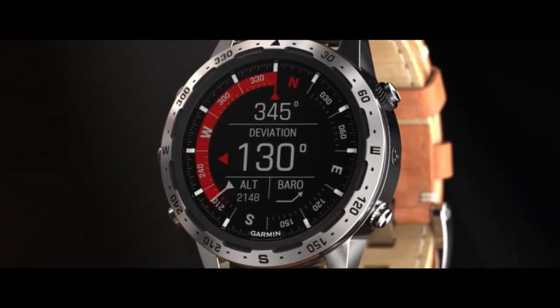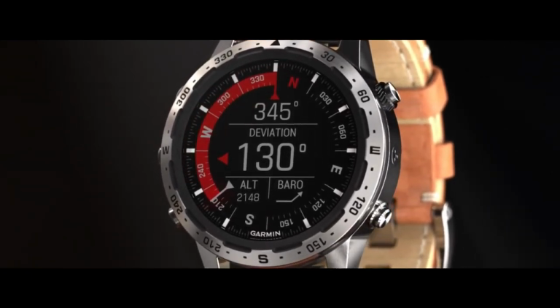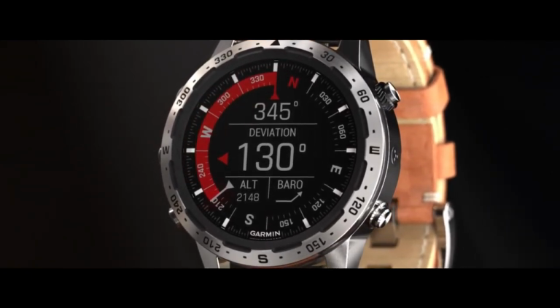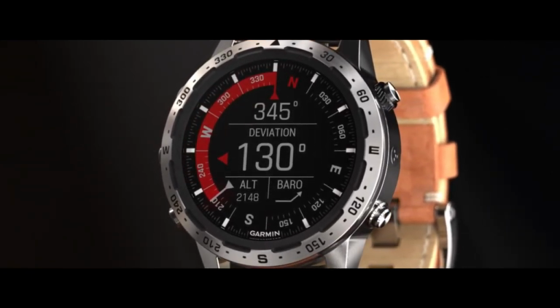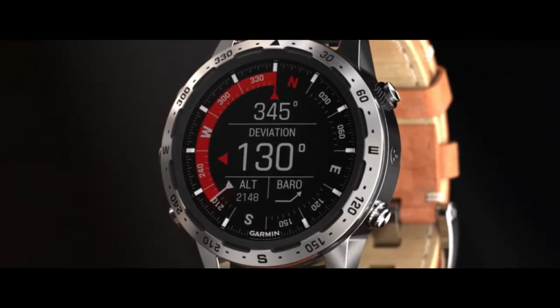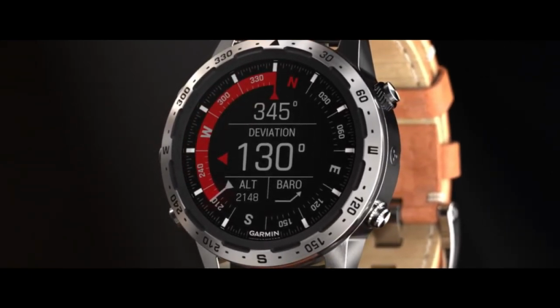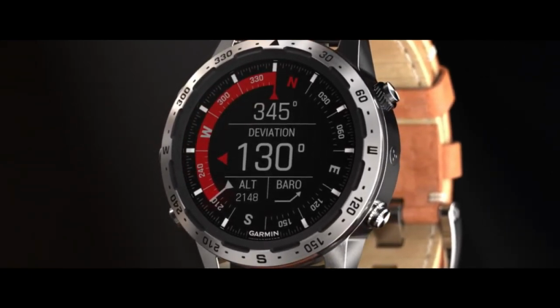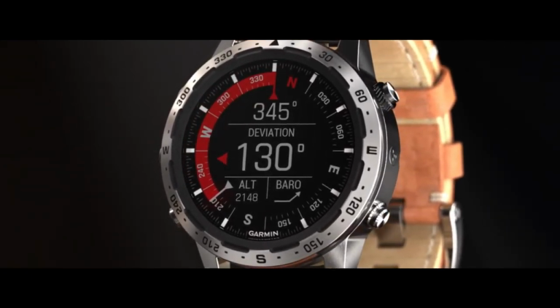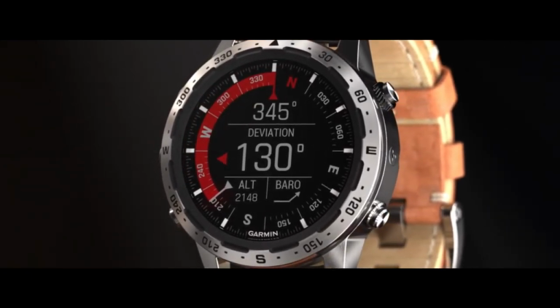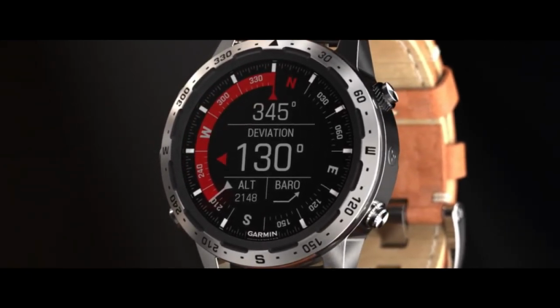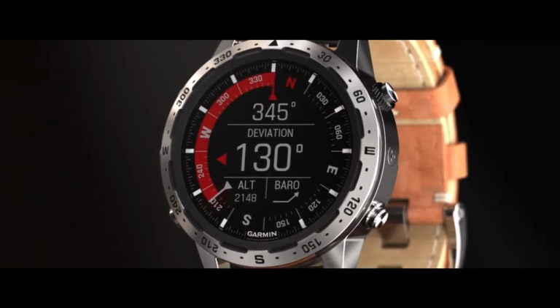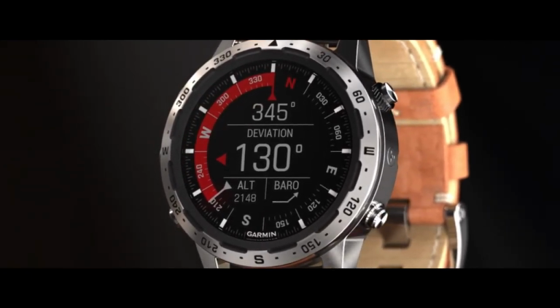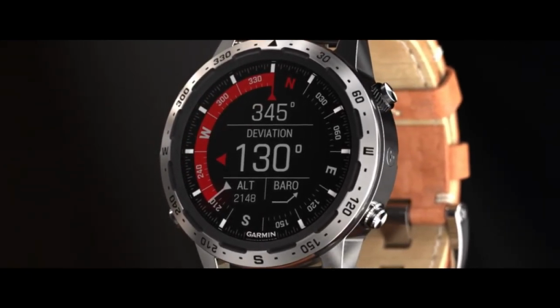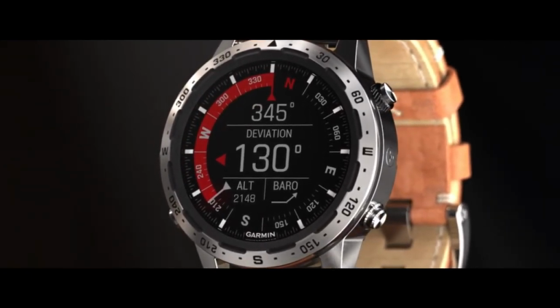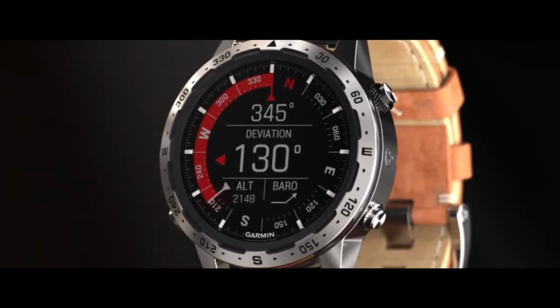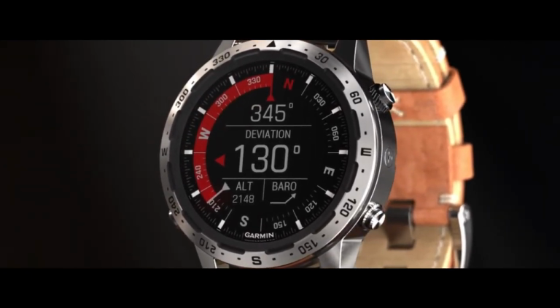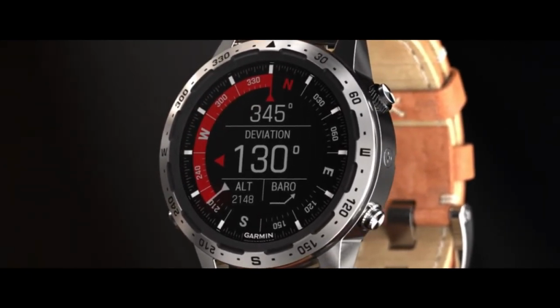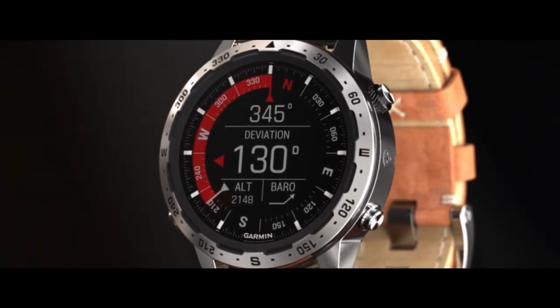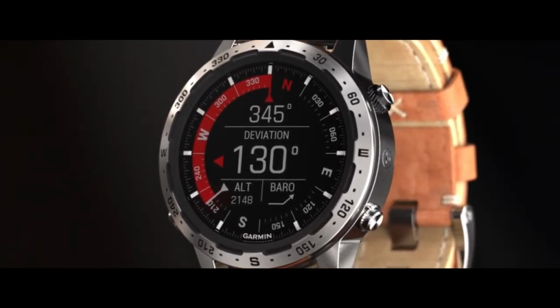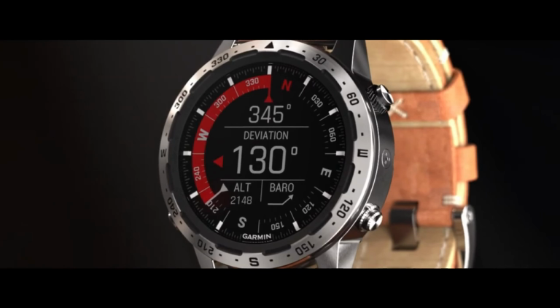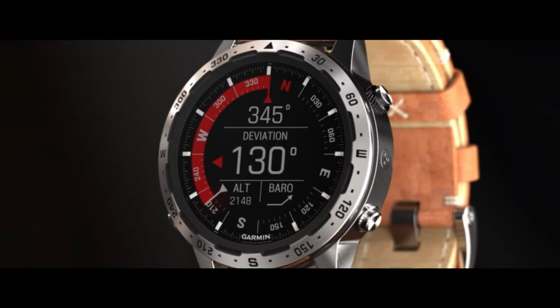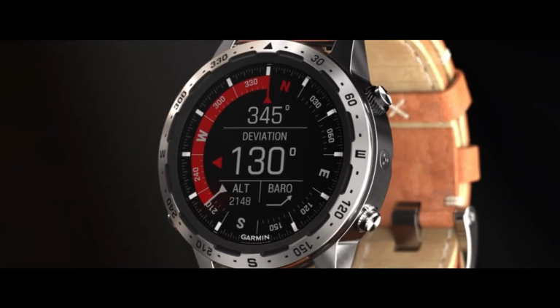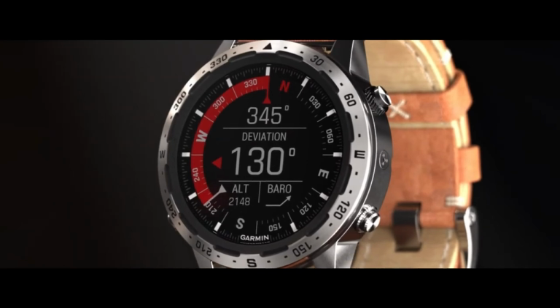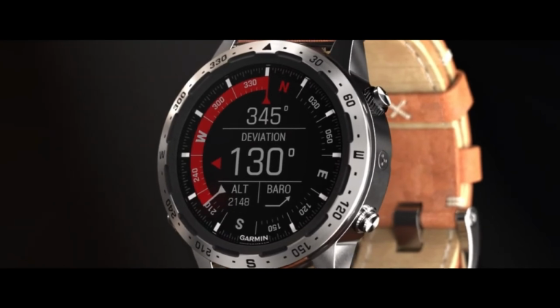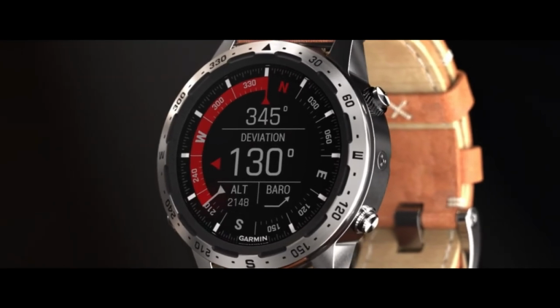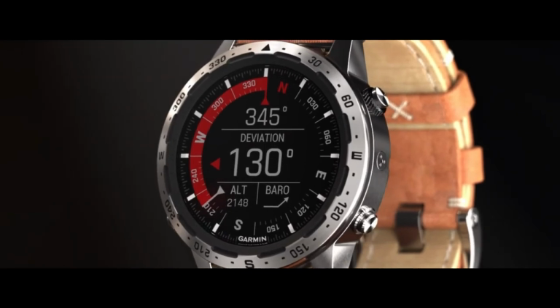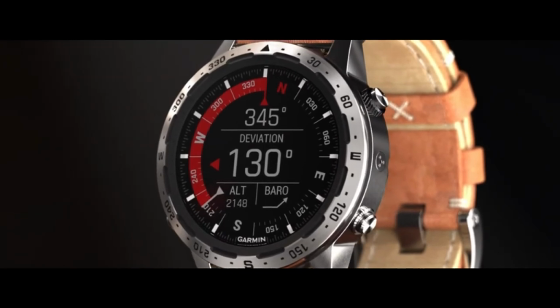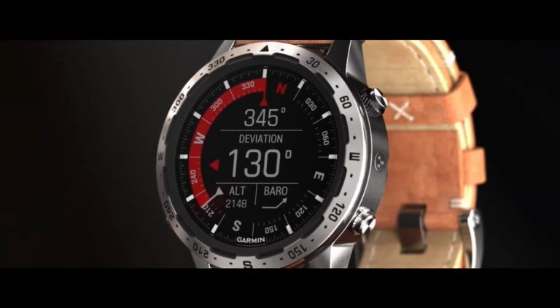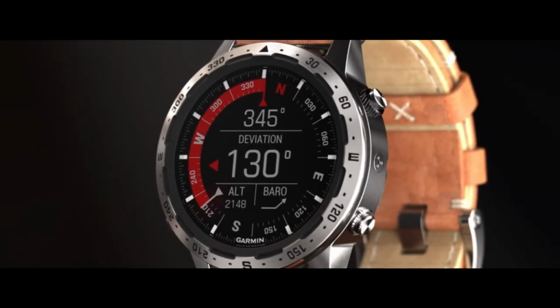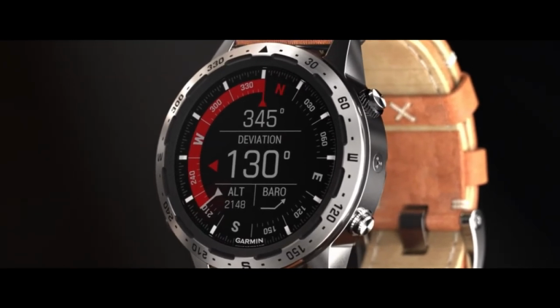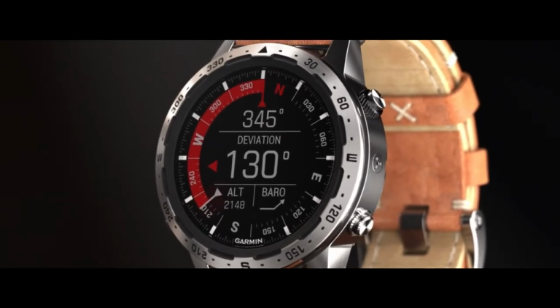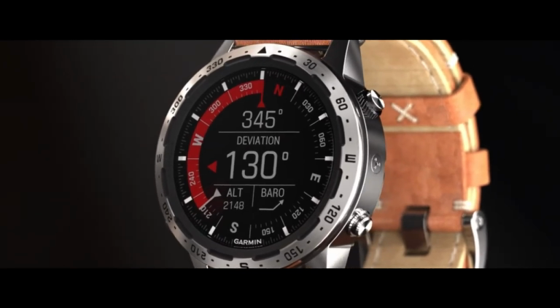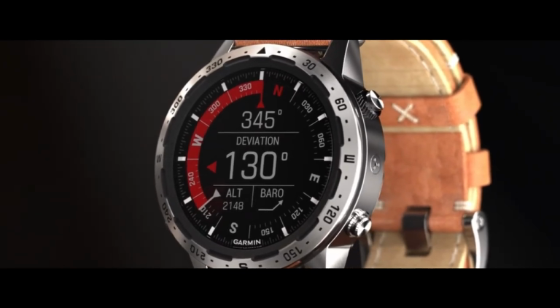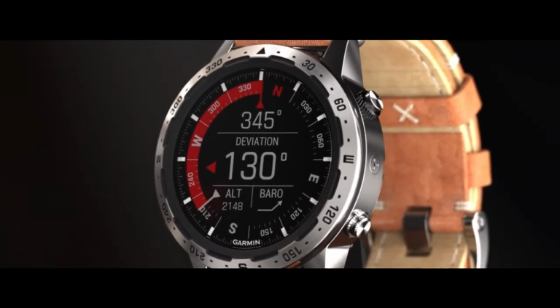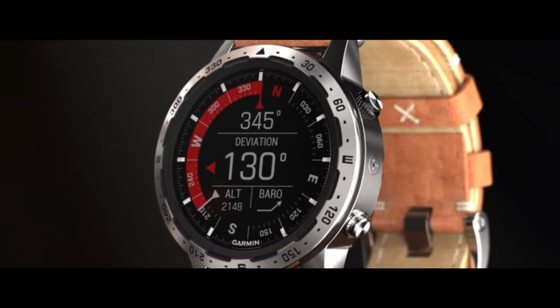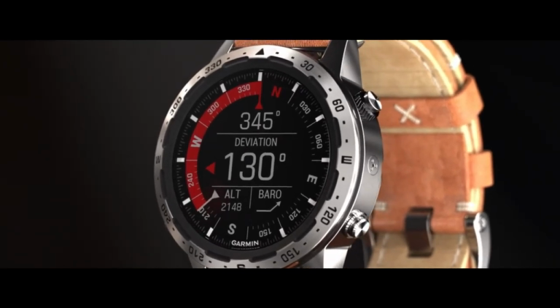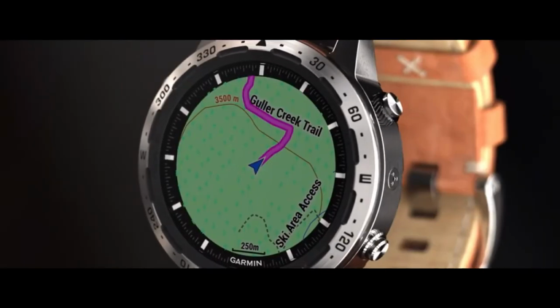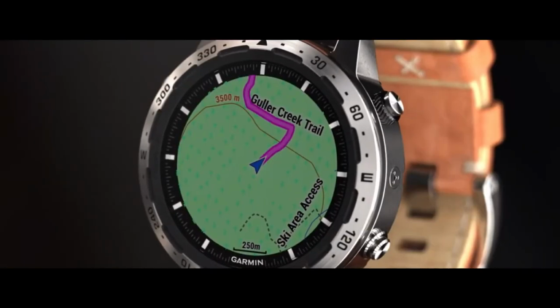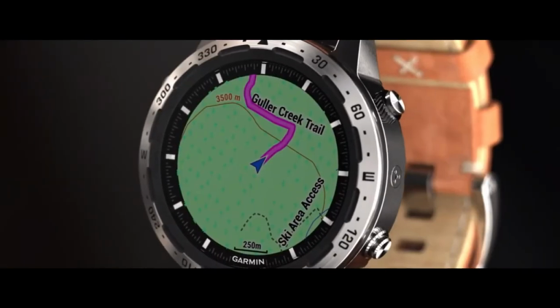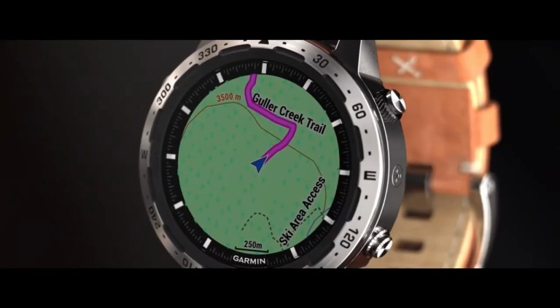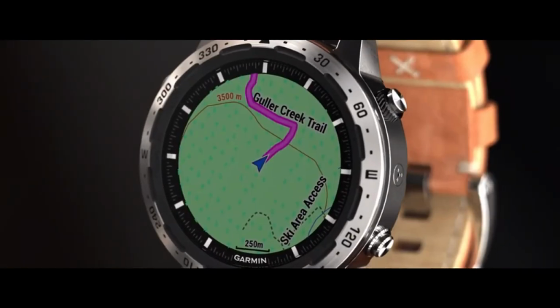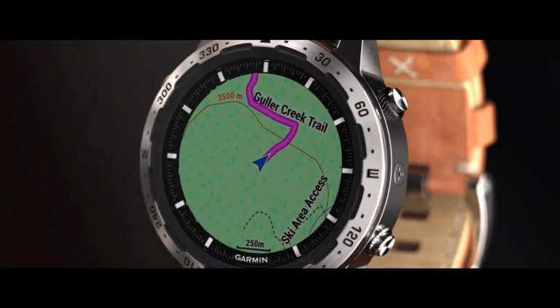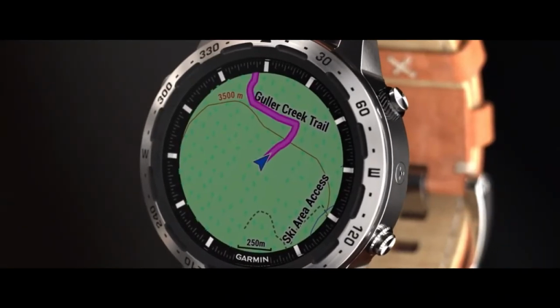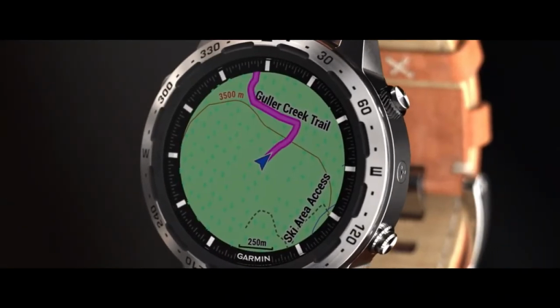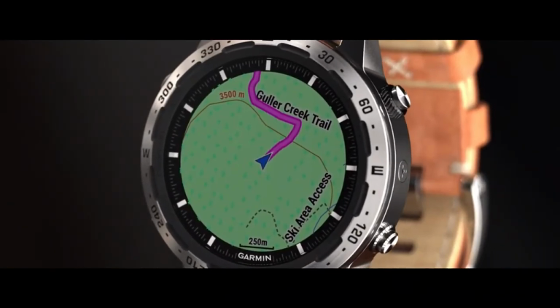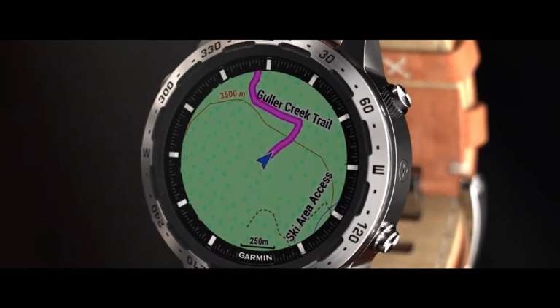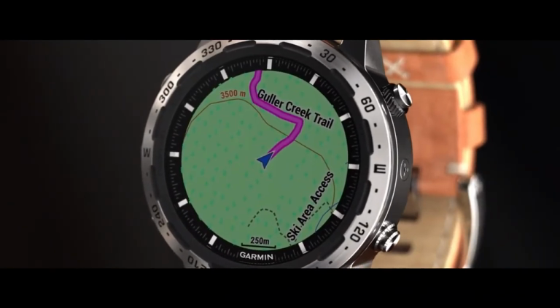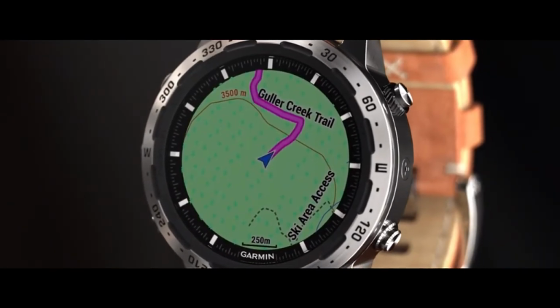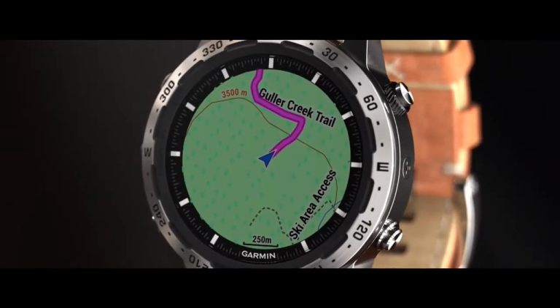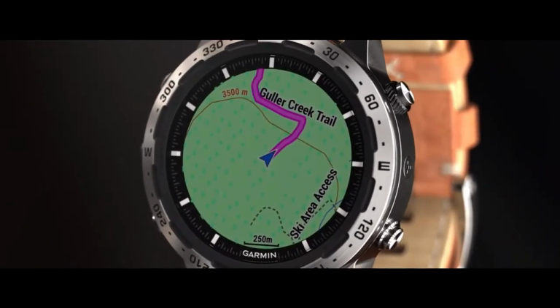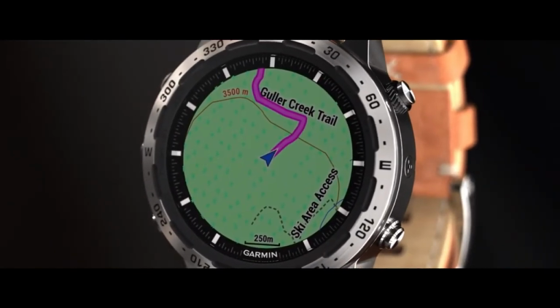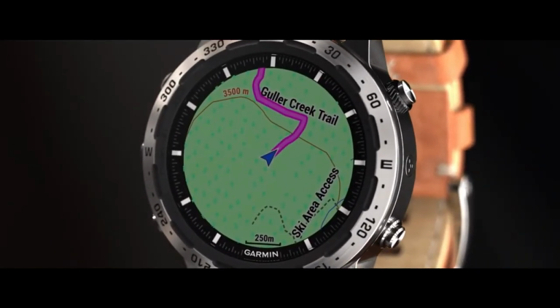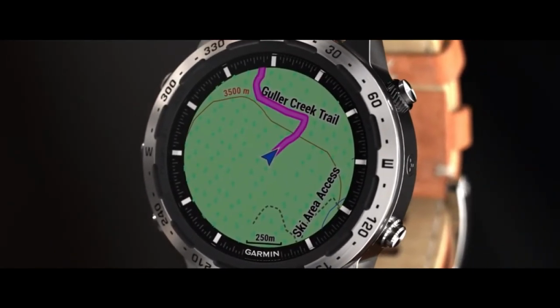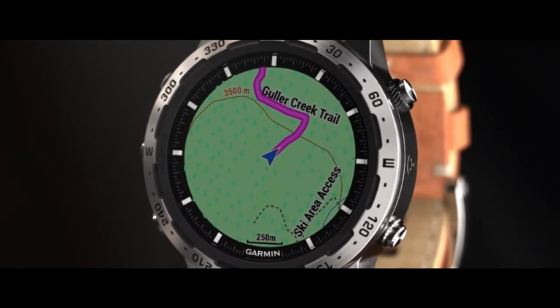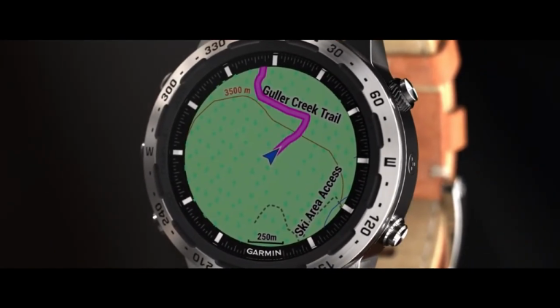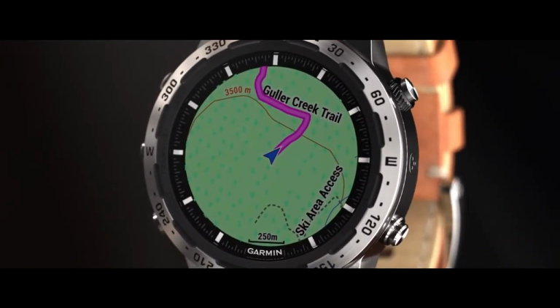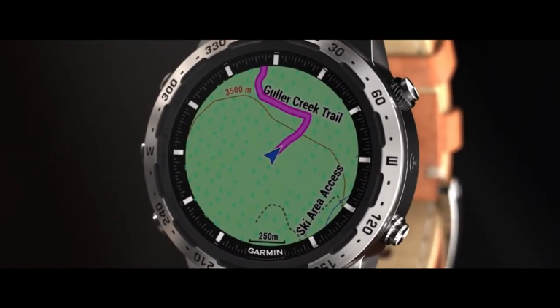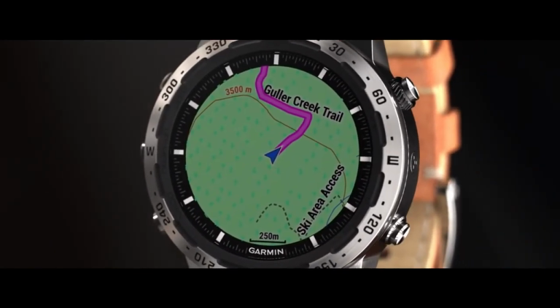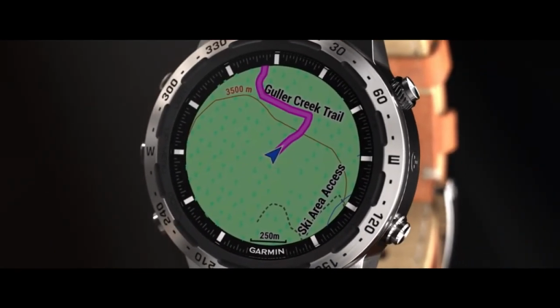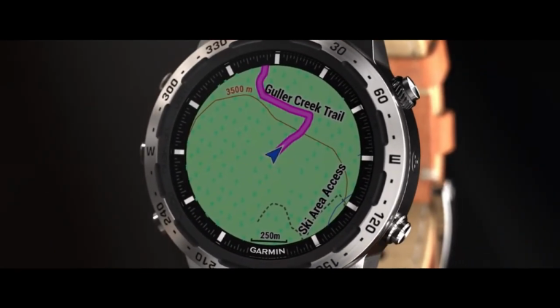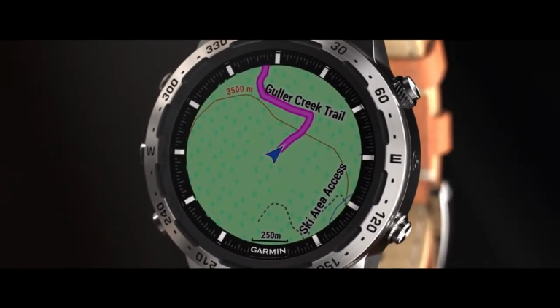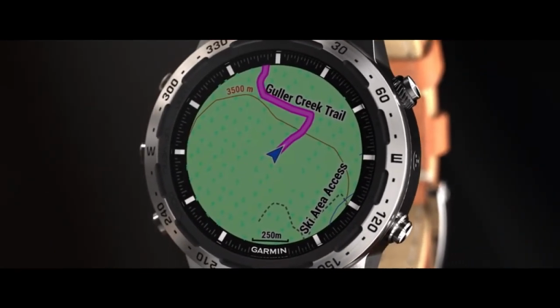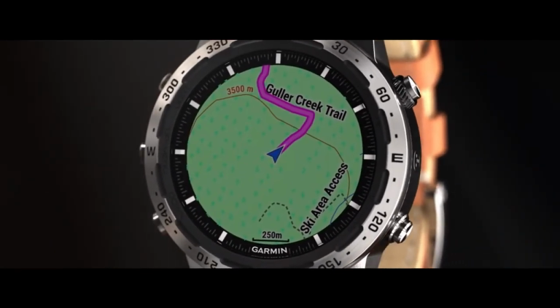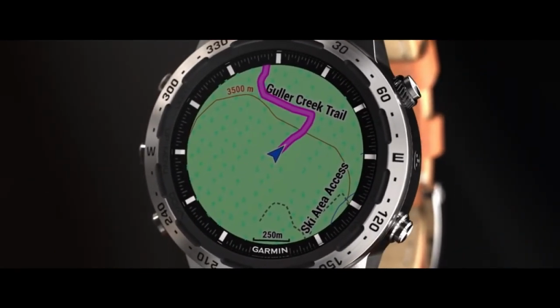You can also set your bearing on the bezel and see your destination on the moving map, which makes route finding simple in any terrain.